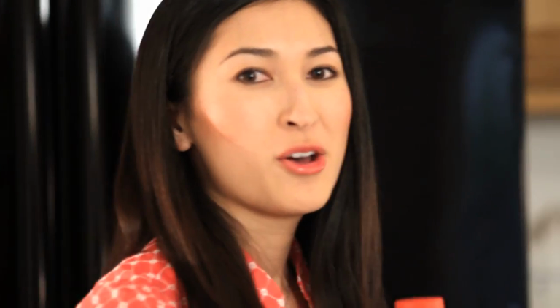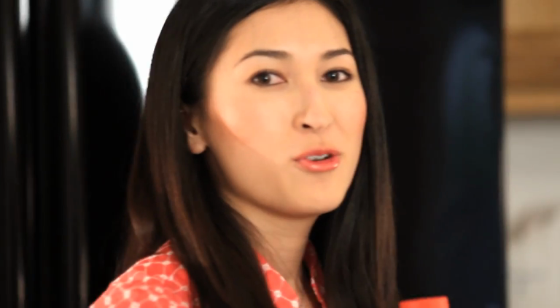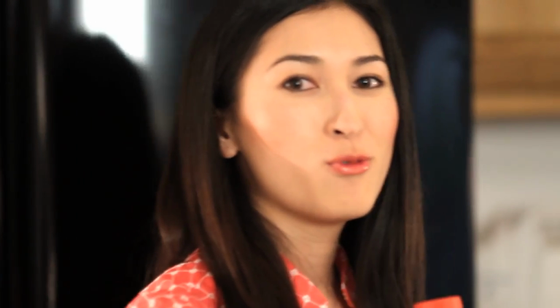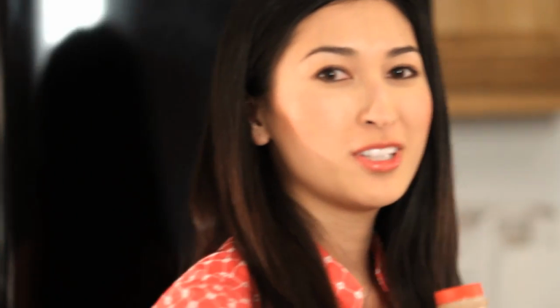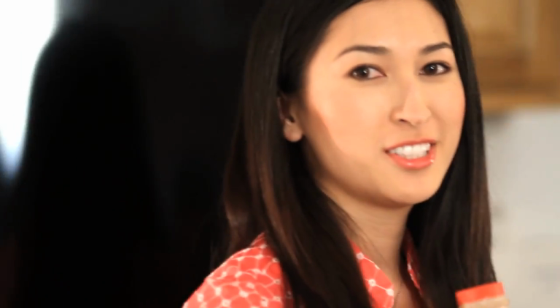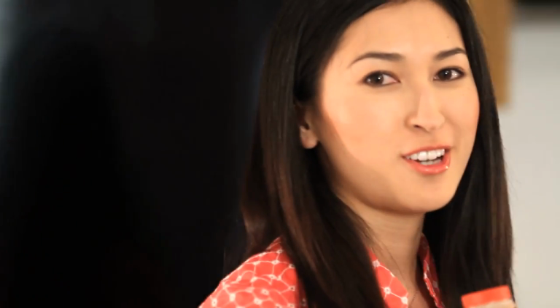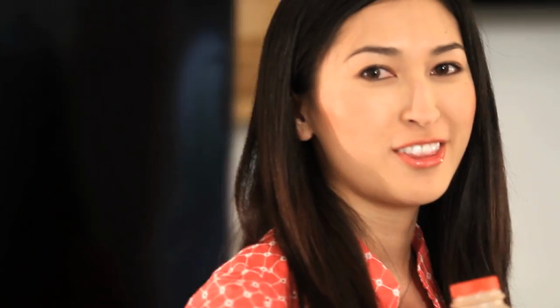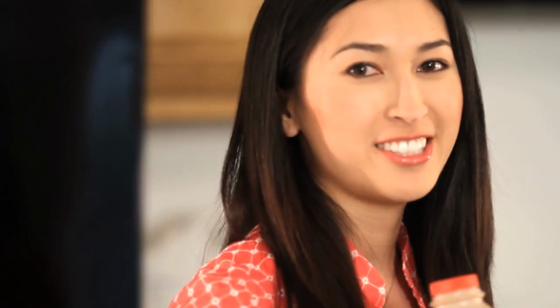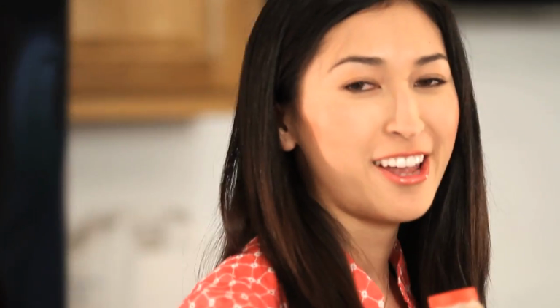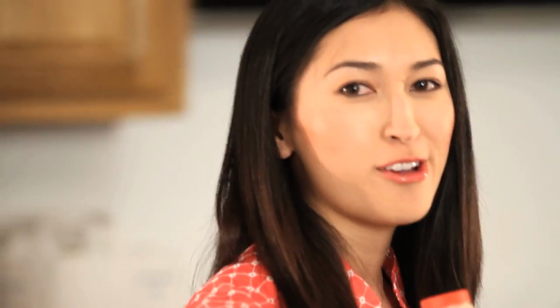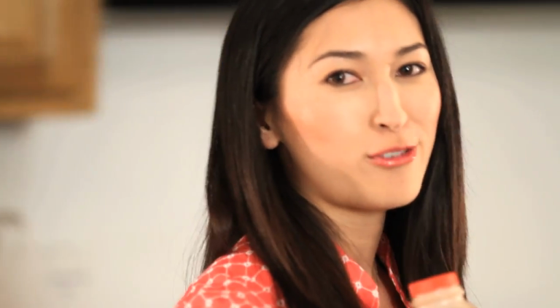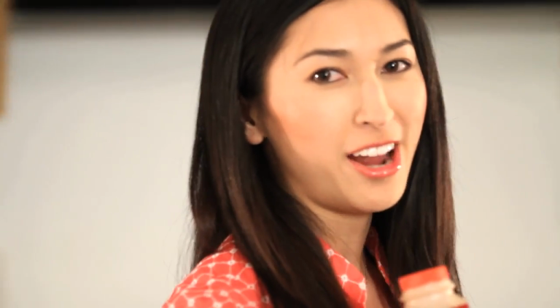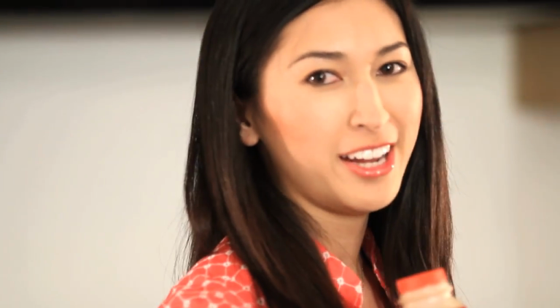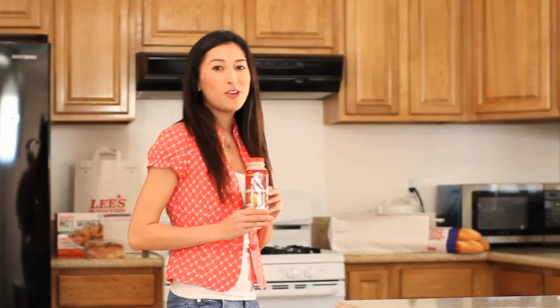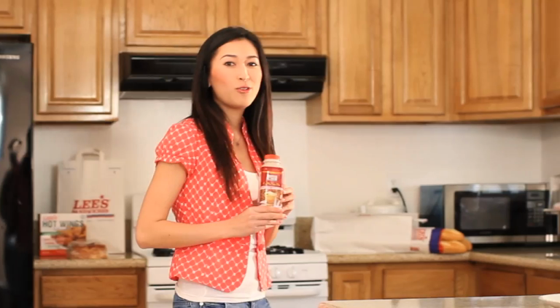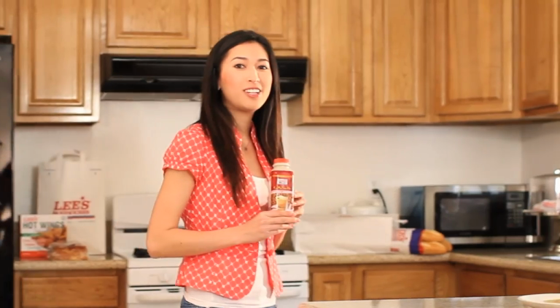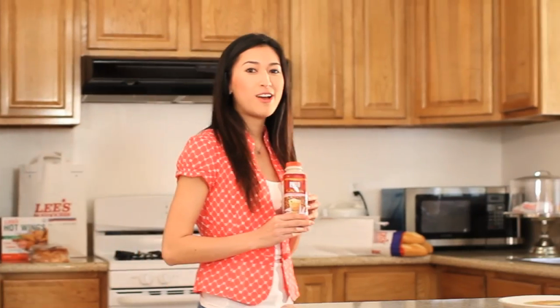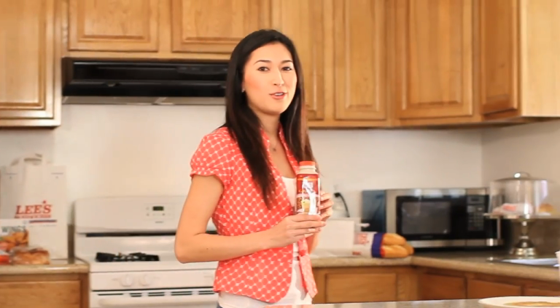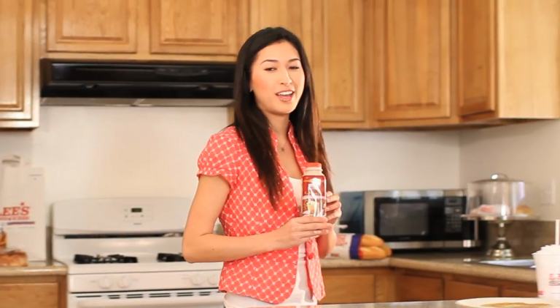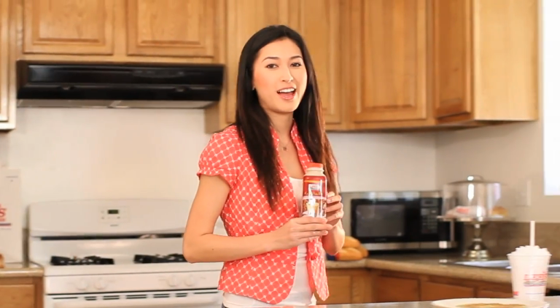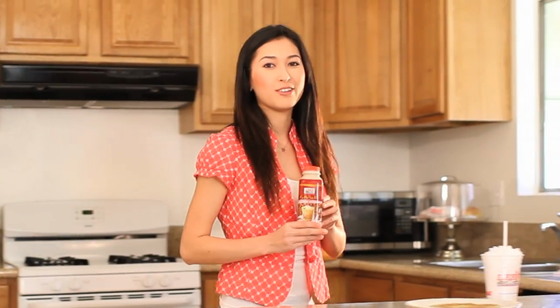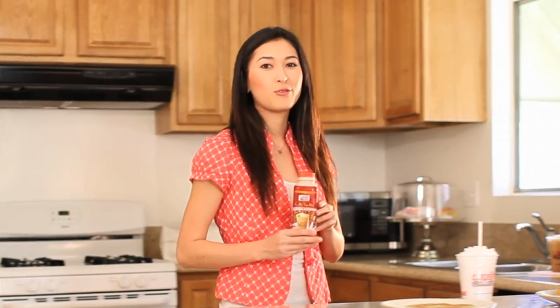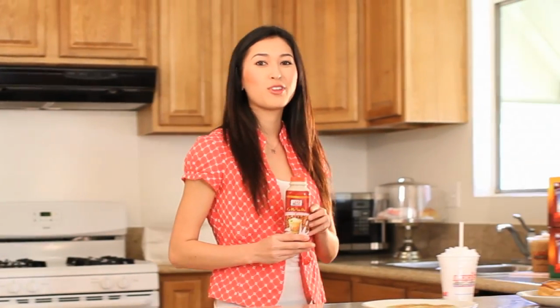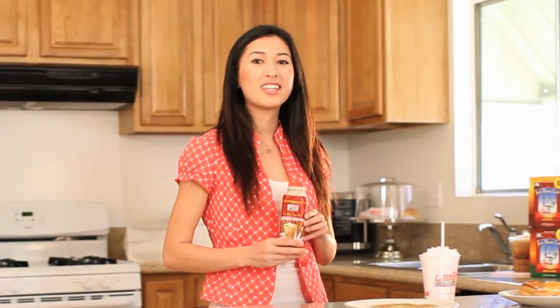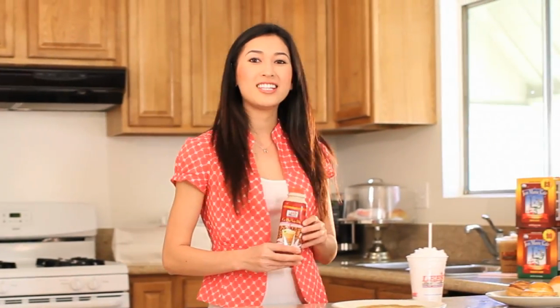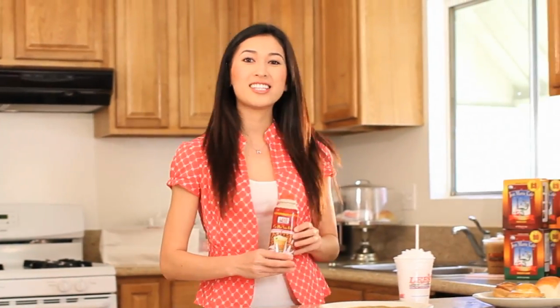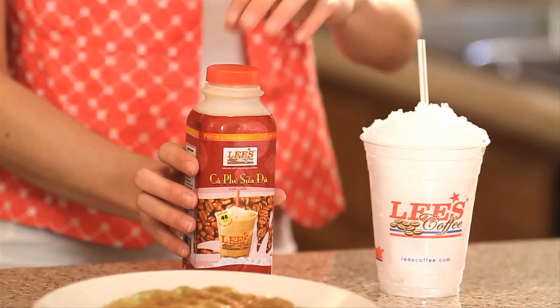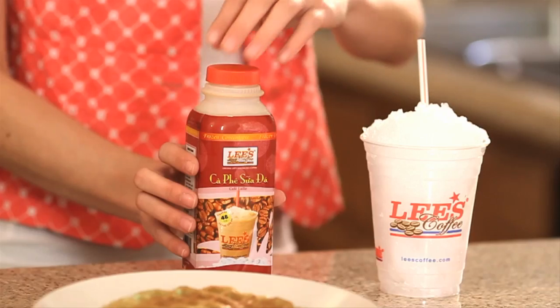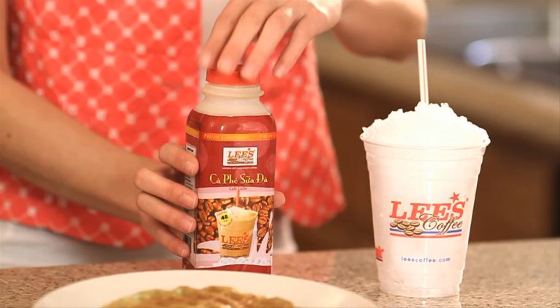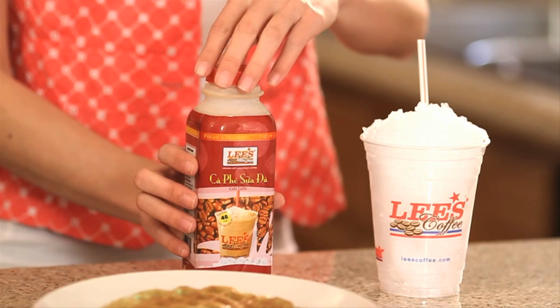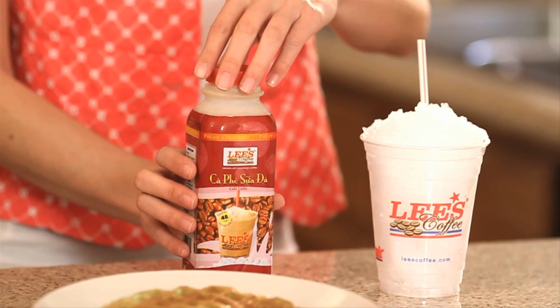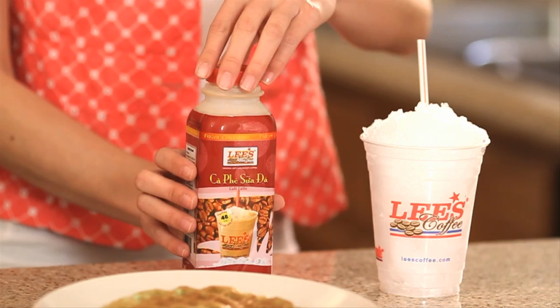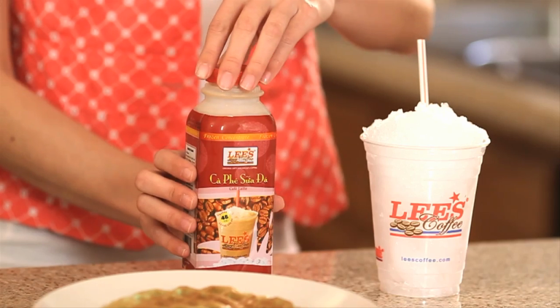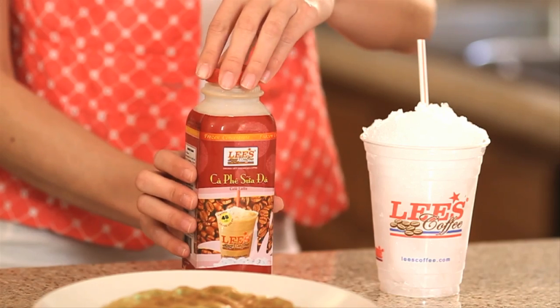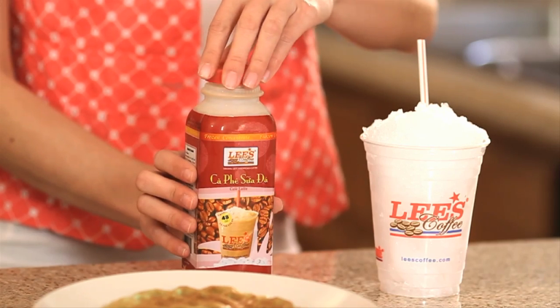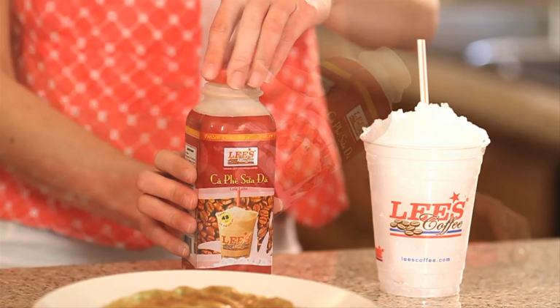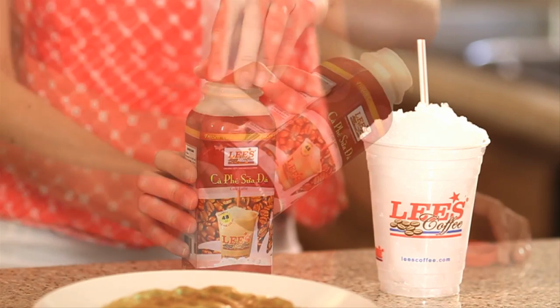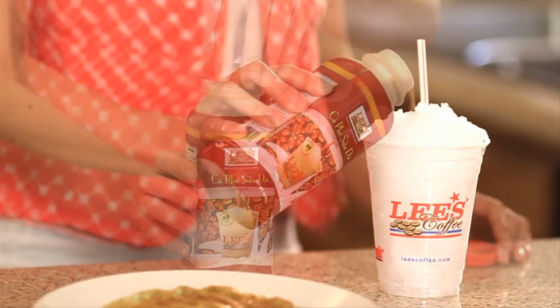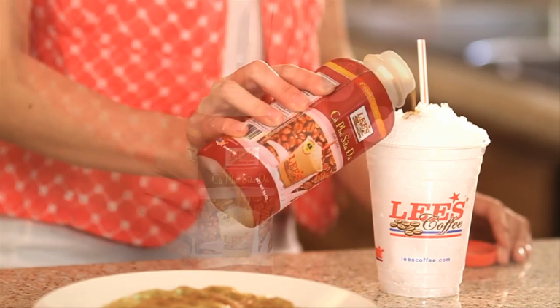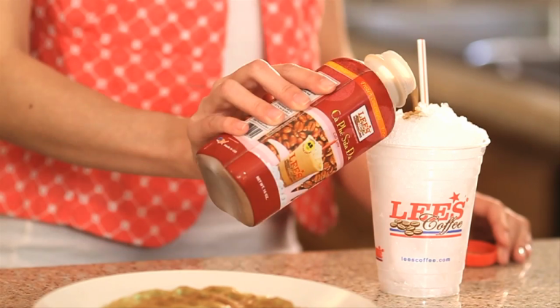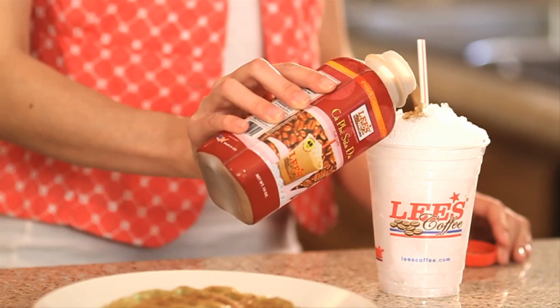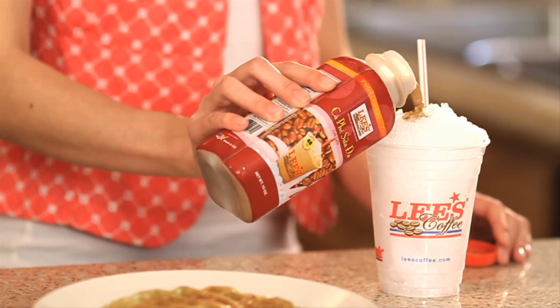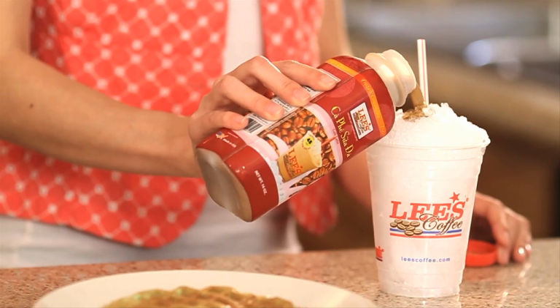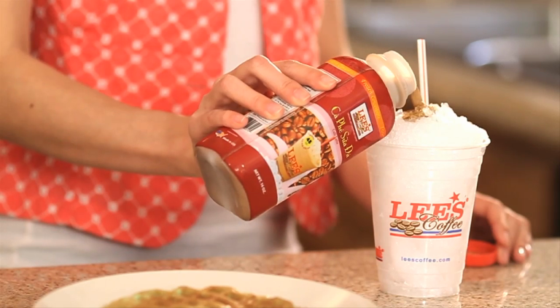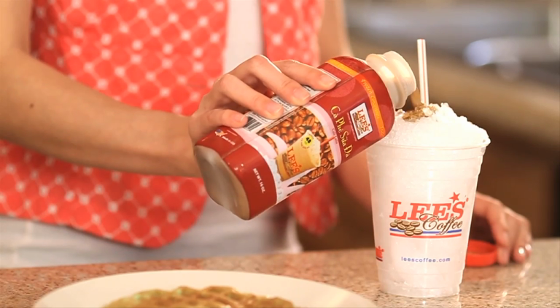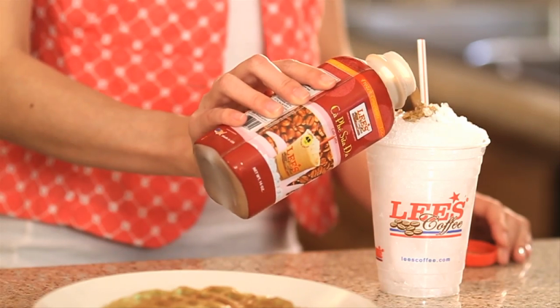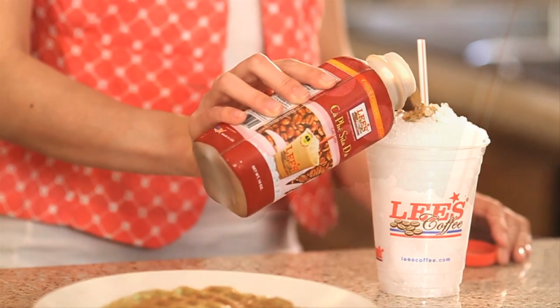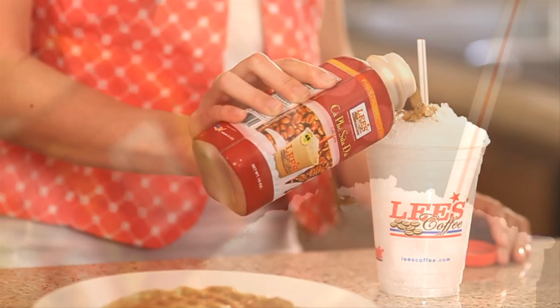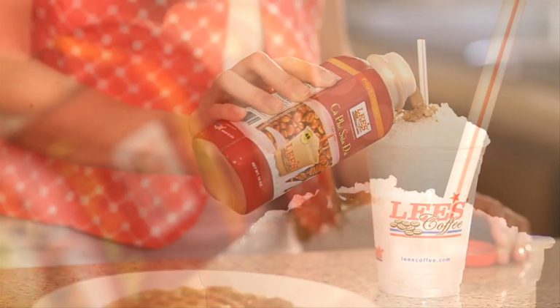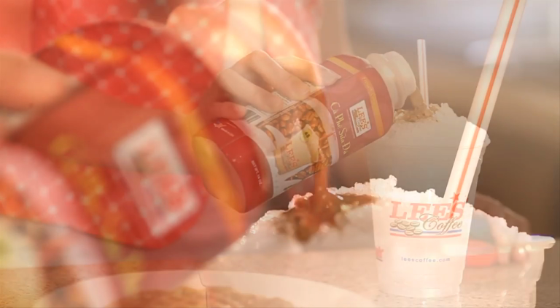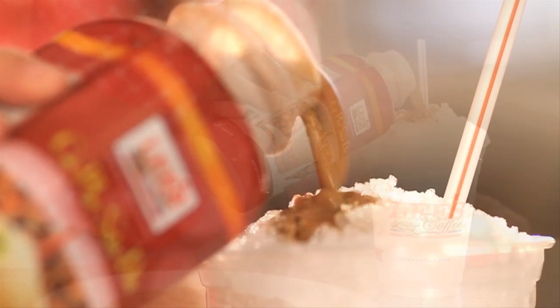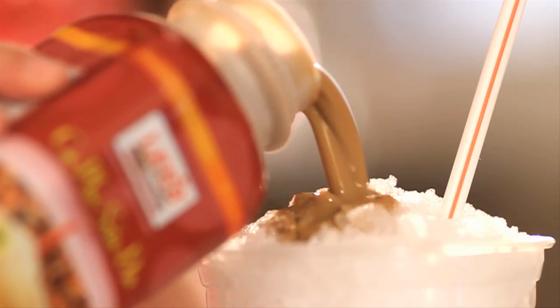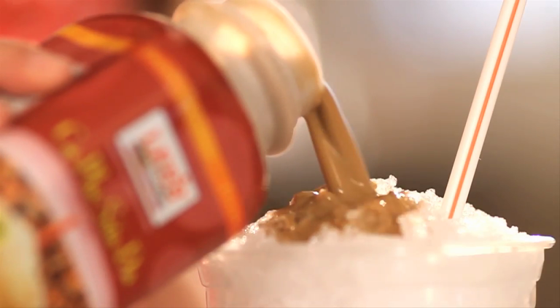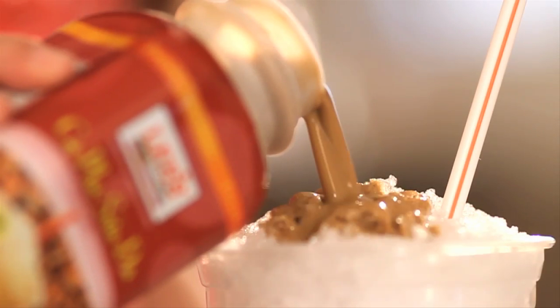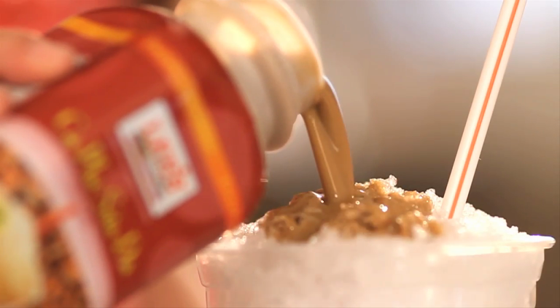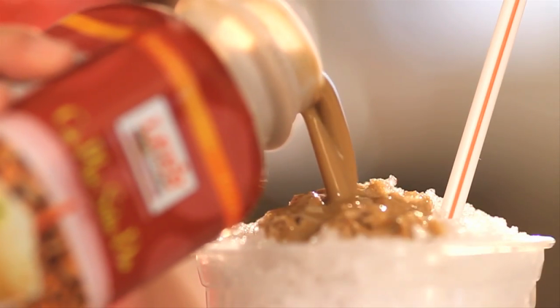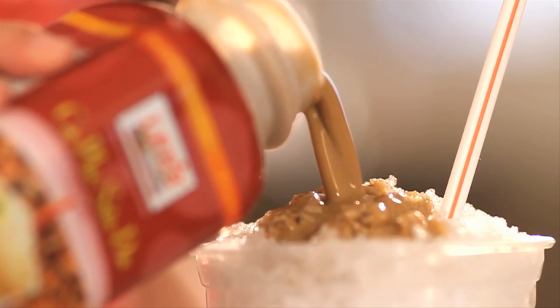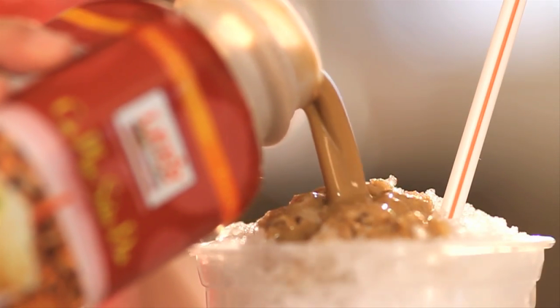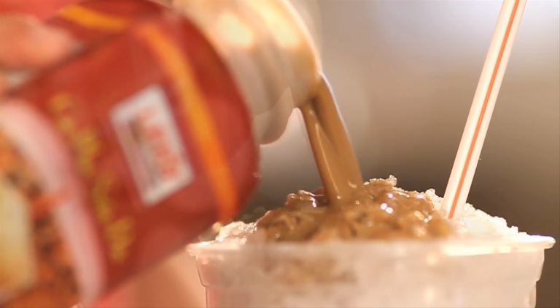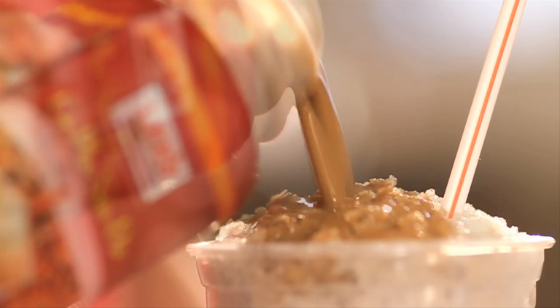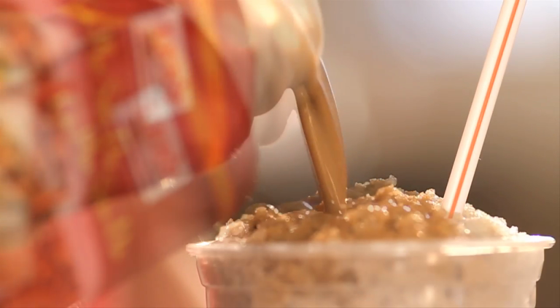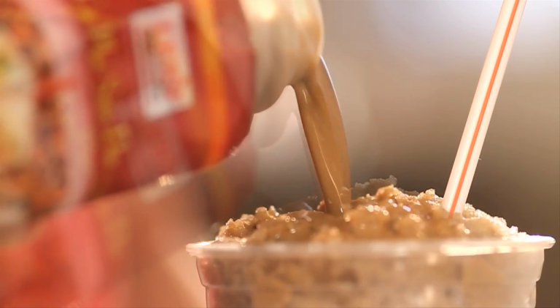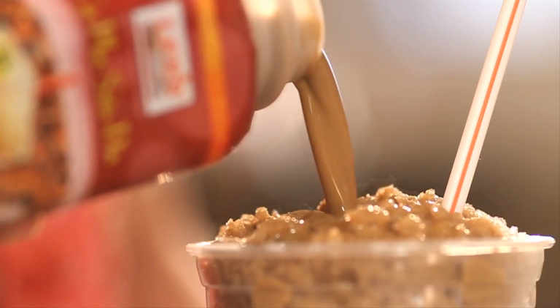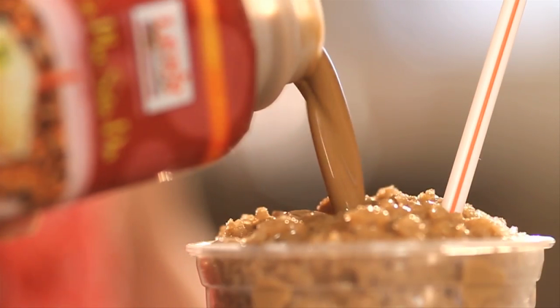Want to start the day off right? Well now you can, with Lee's iced coffee. It's easy to make. Just take the coffee and pour it over ice.